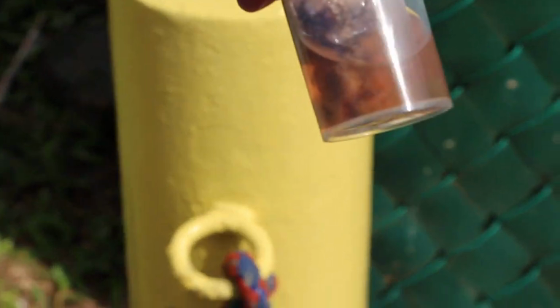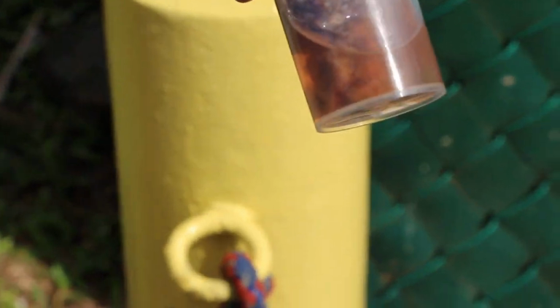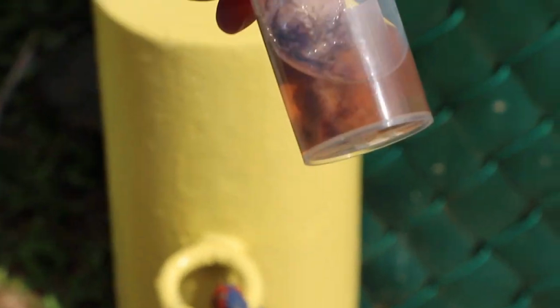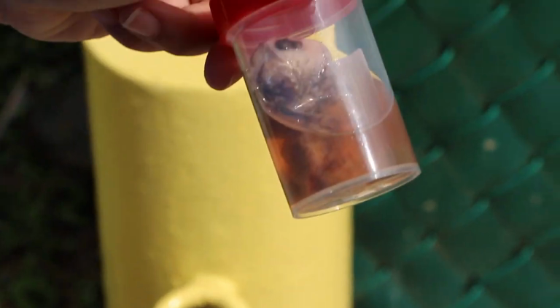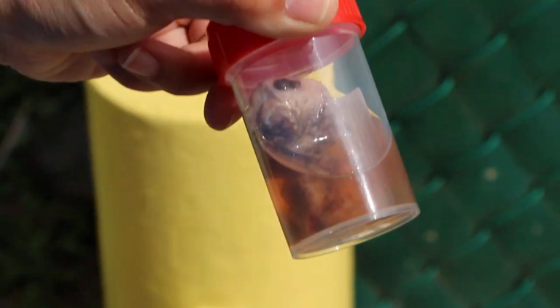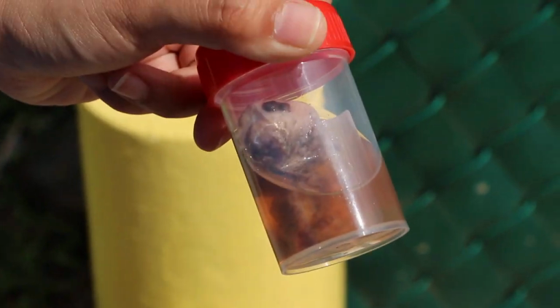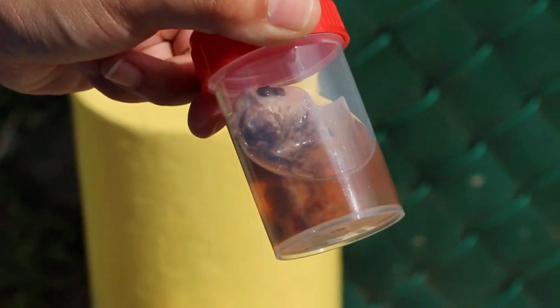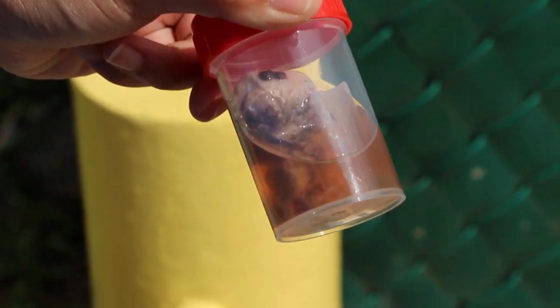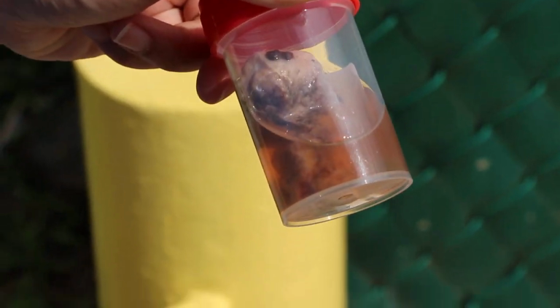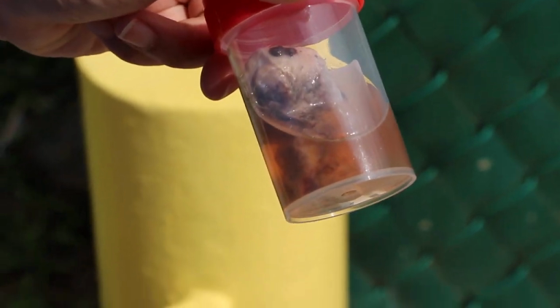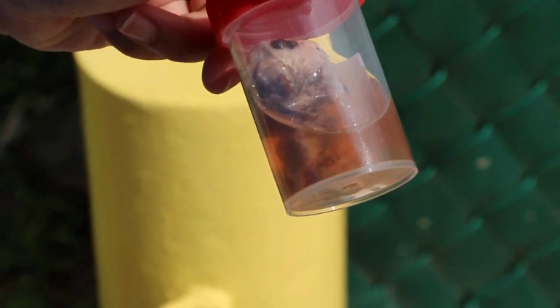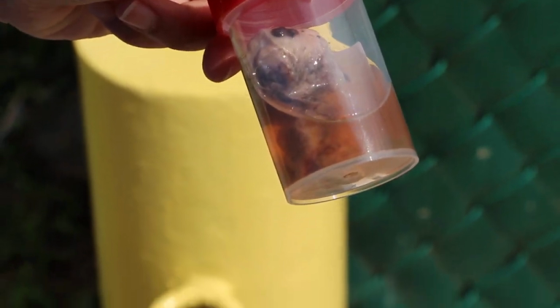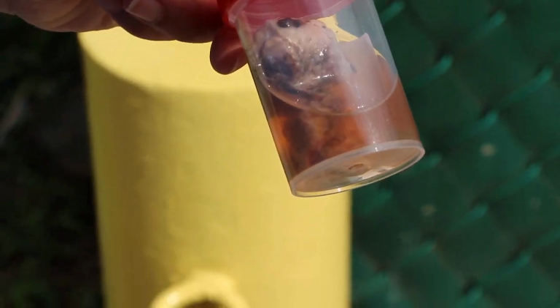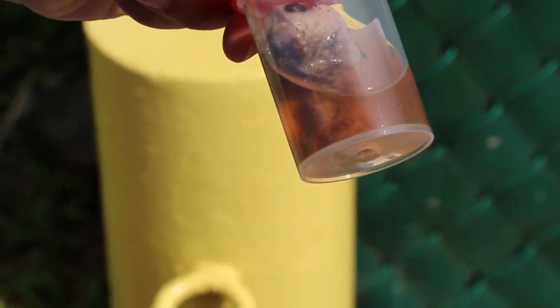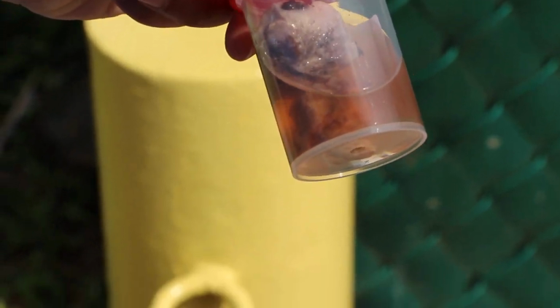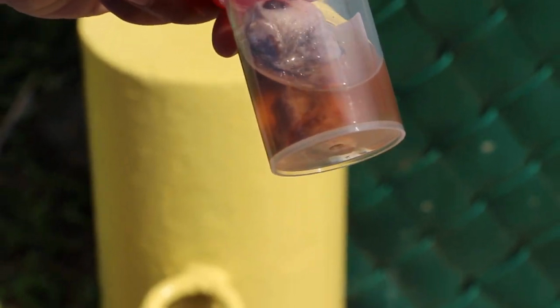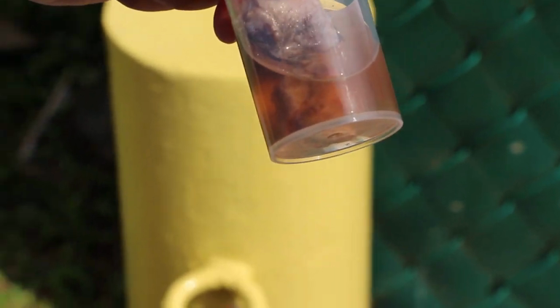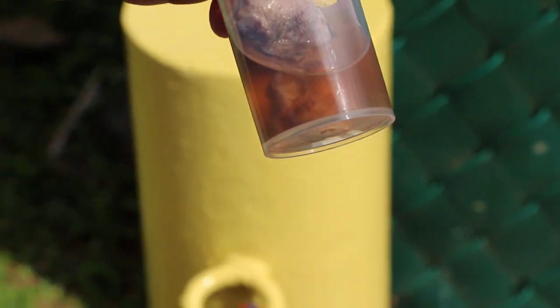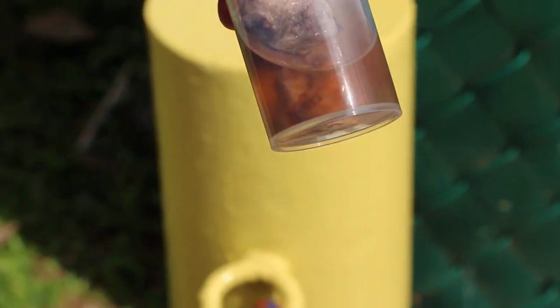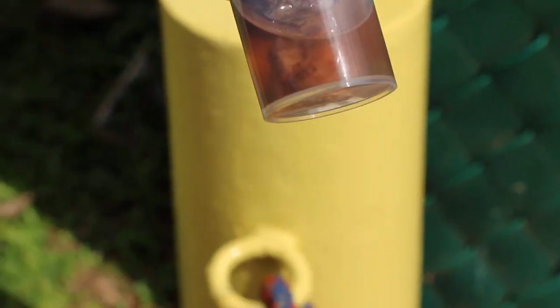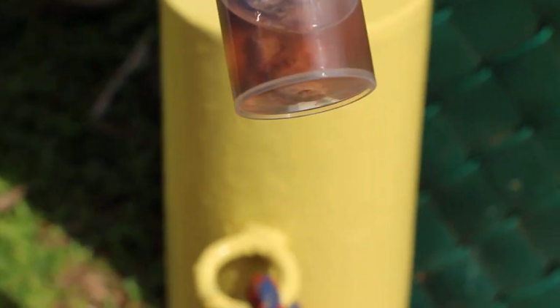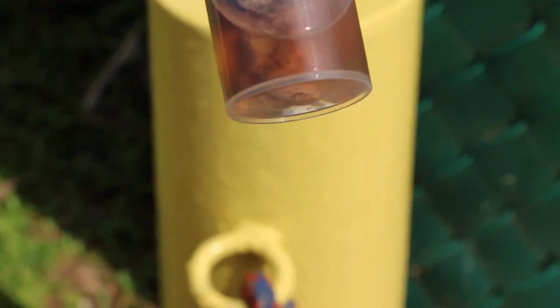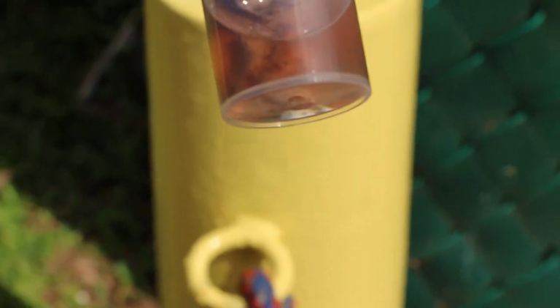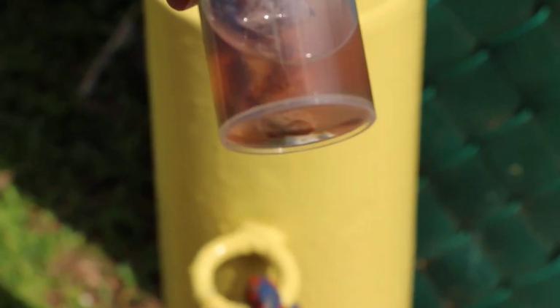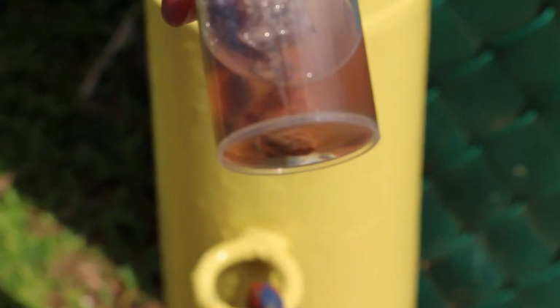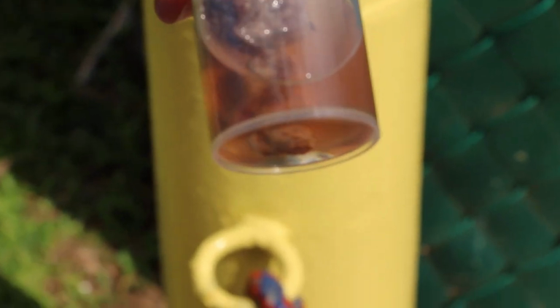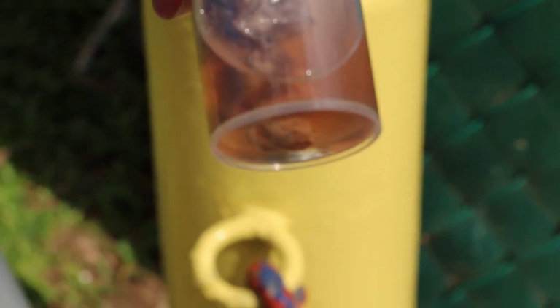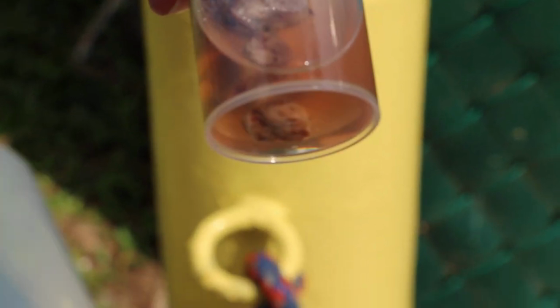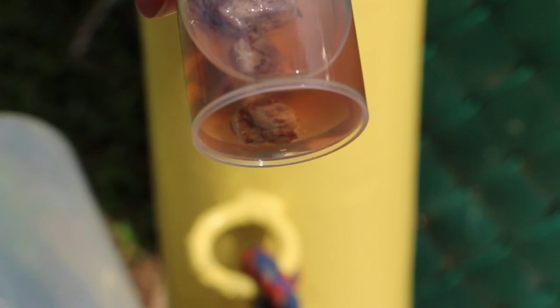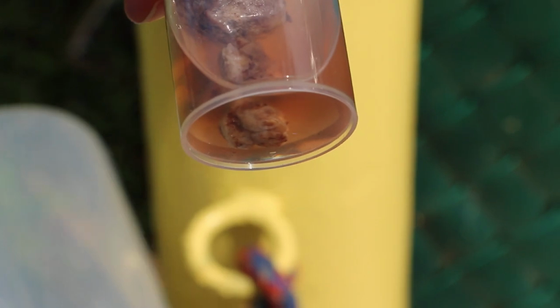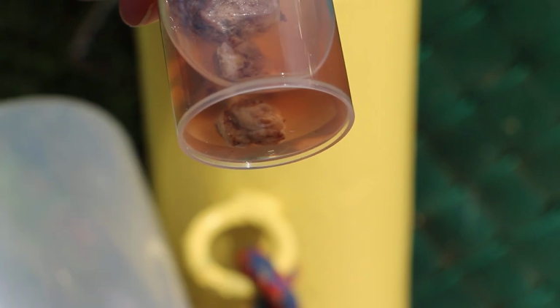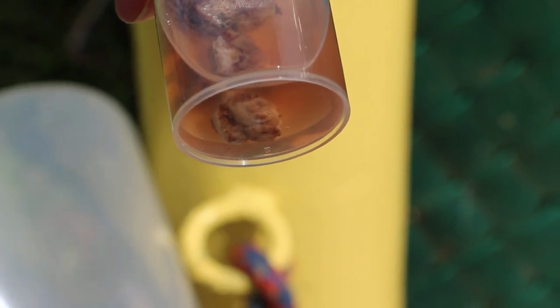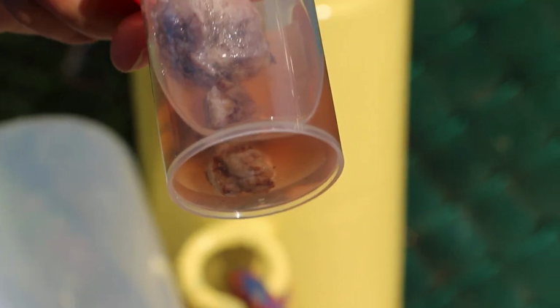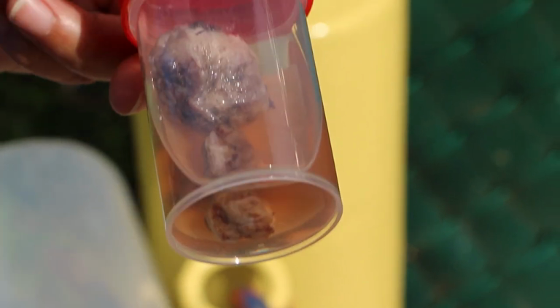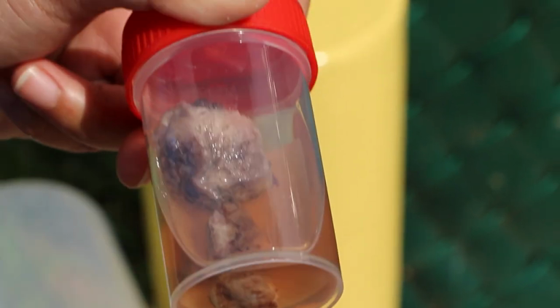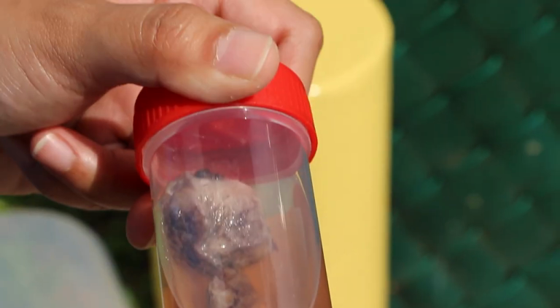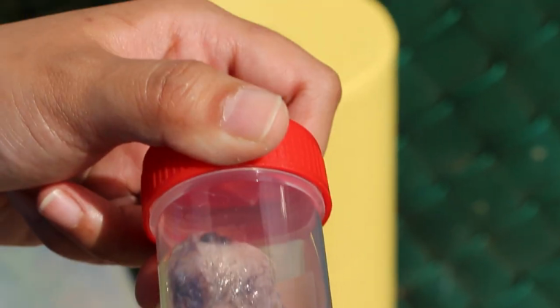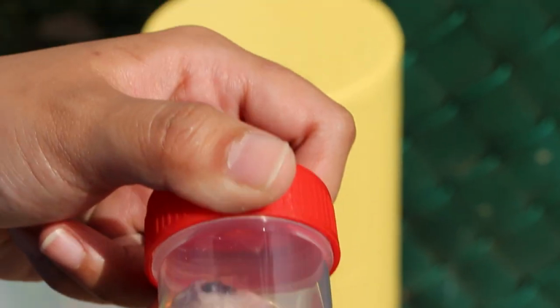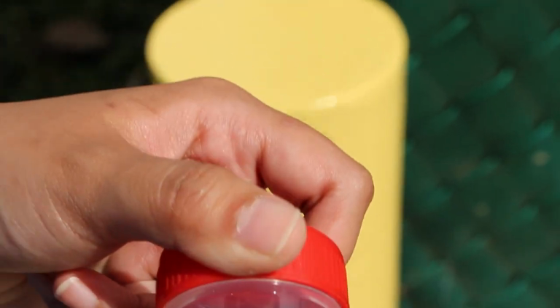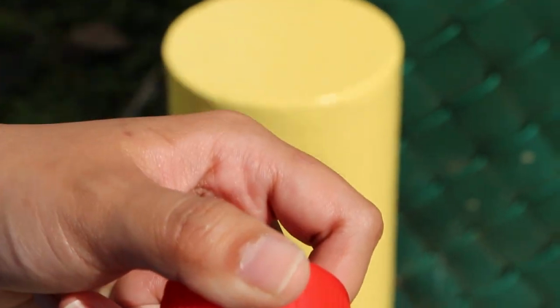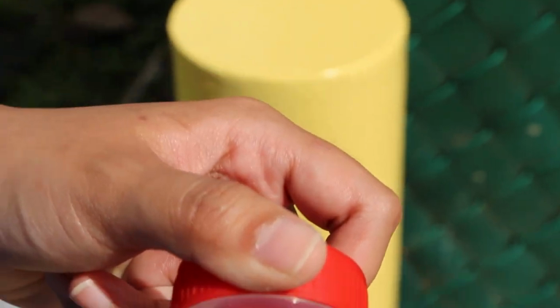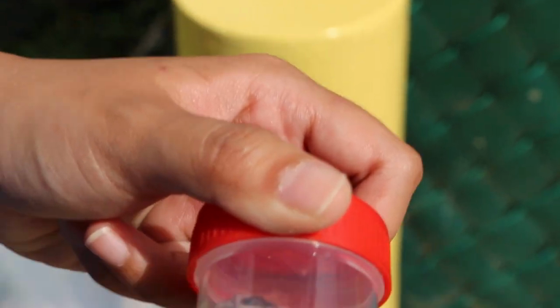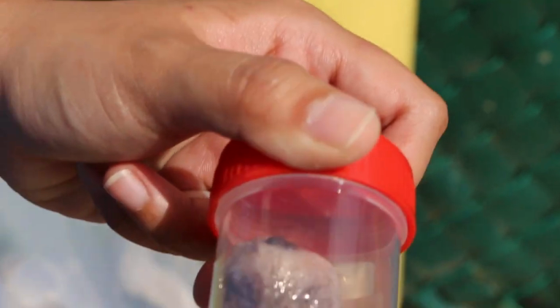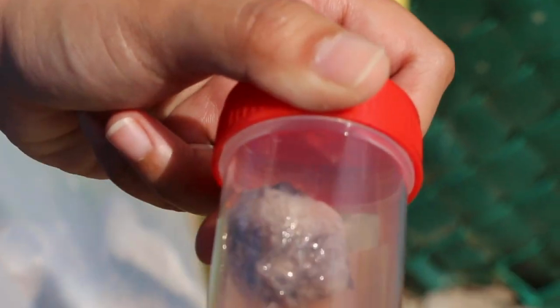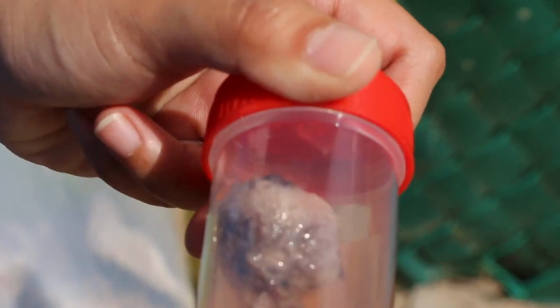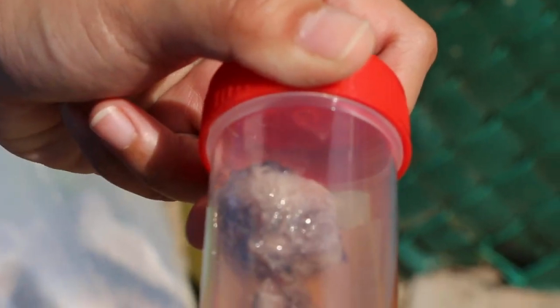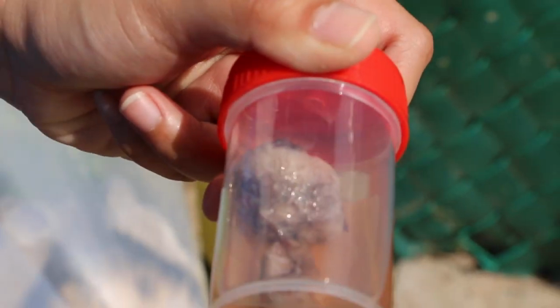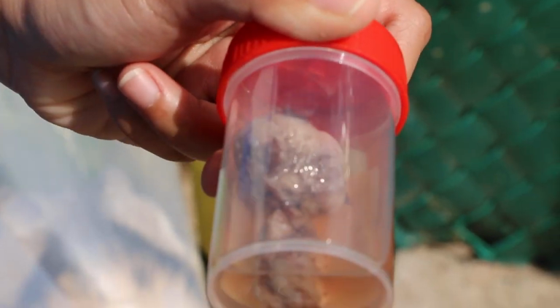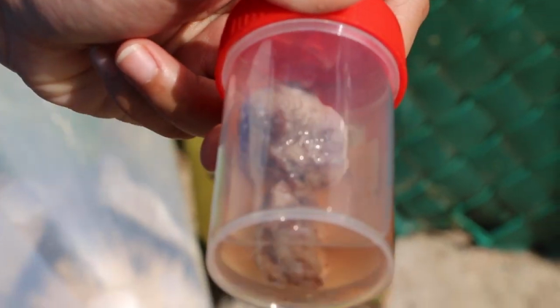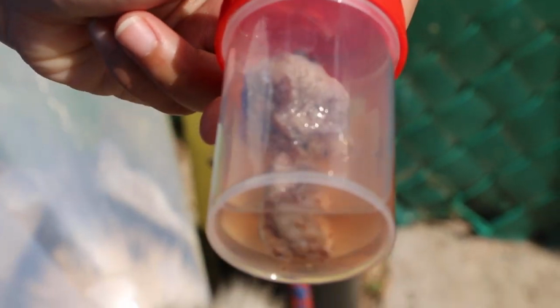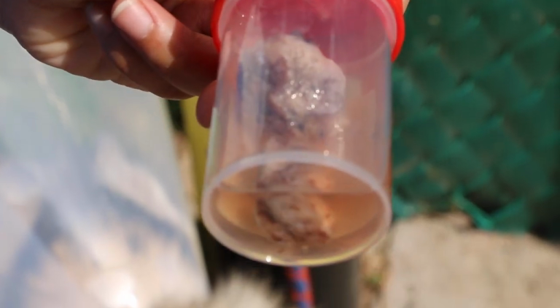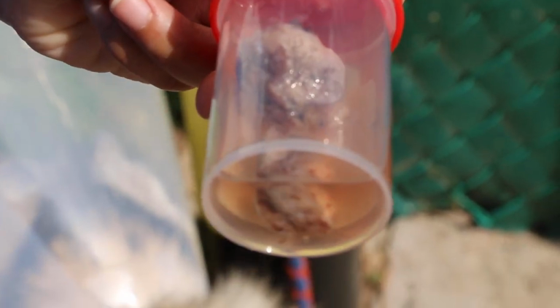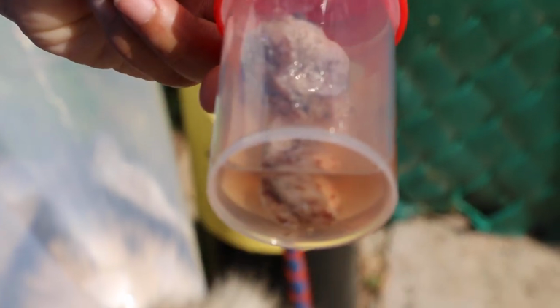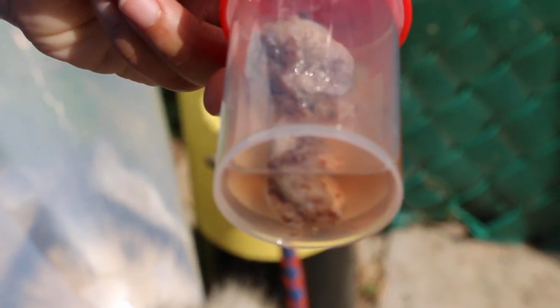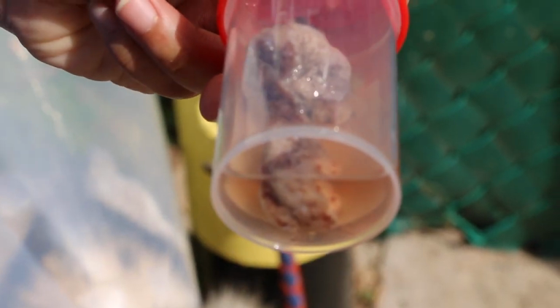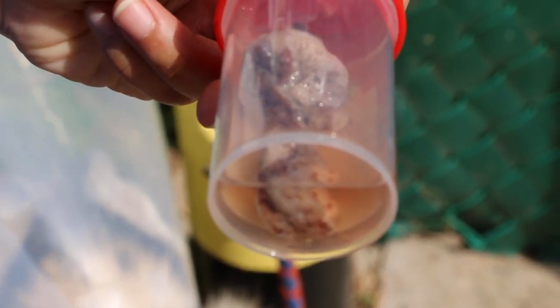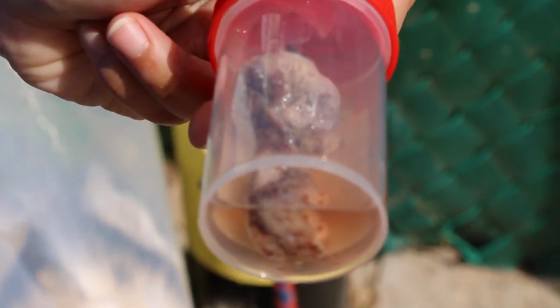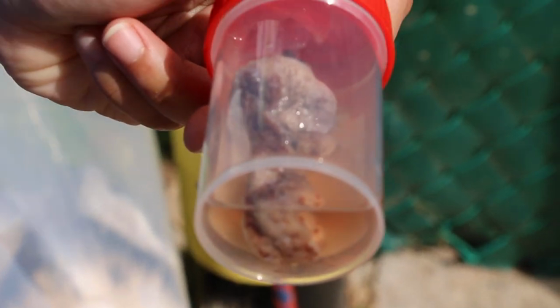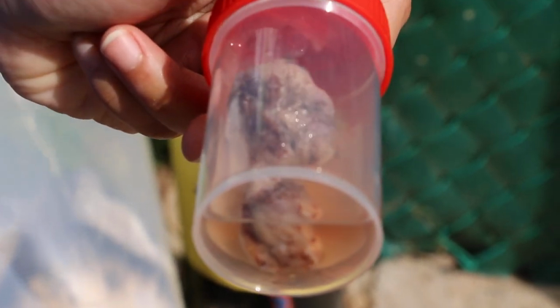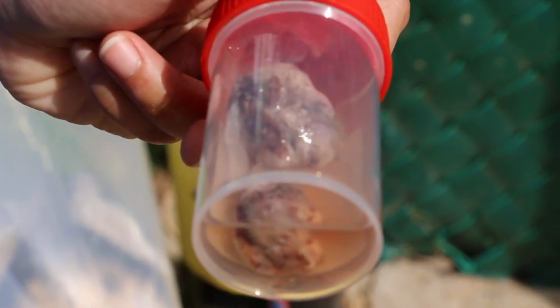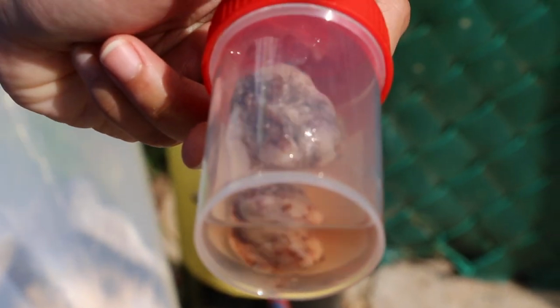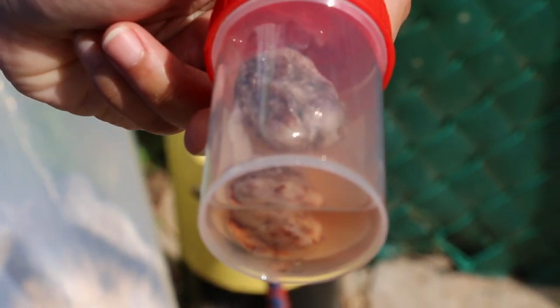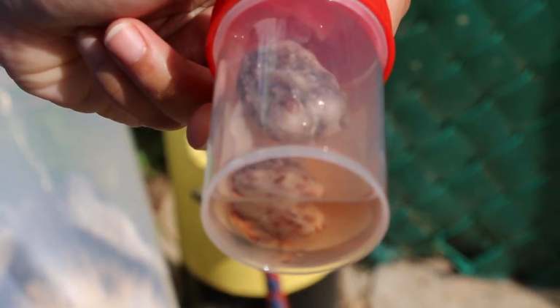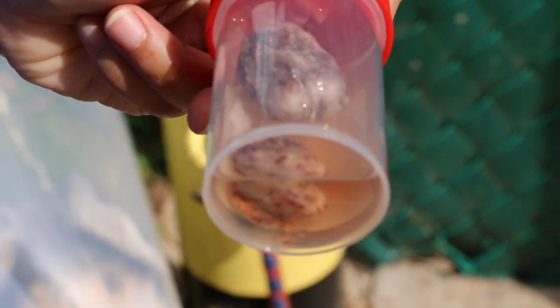This tumor looks very much like cancerous, but we have to send it to the lab for analysis.